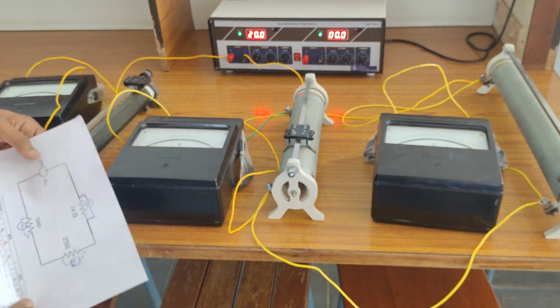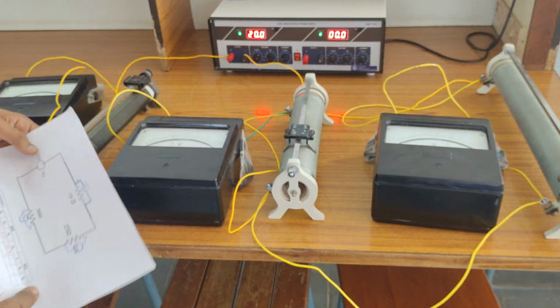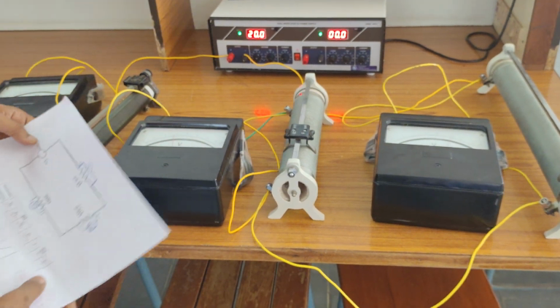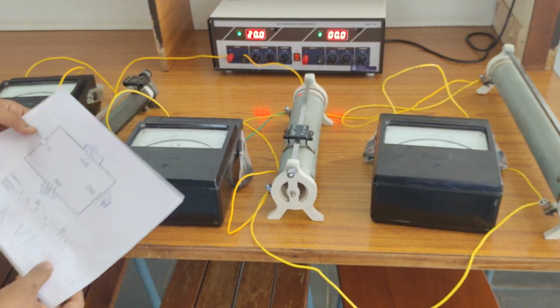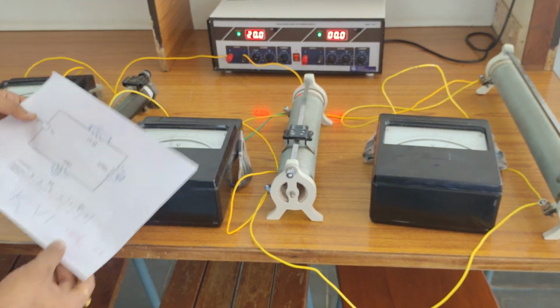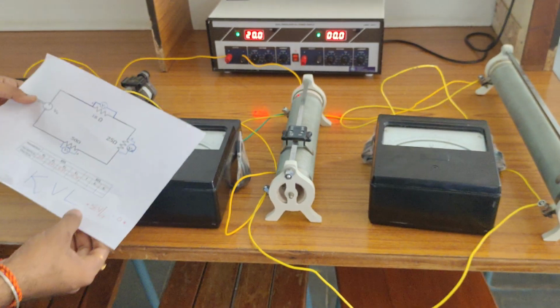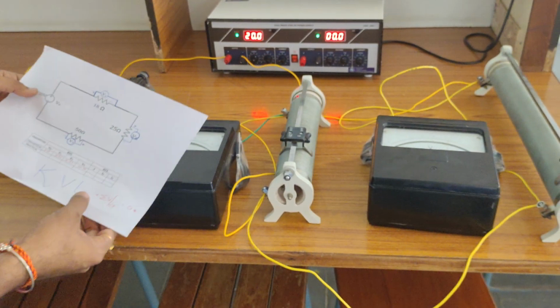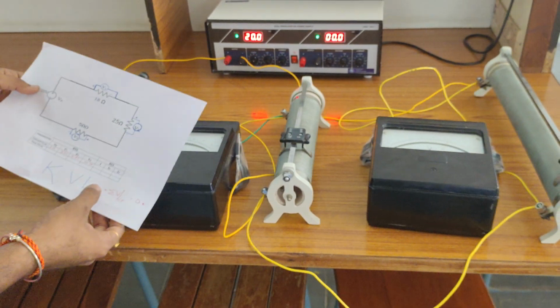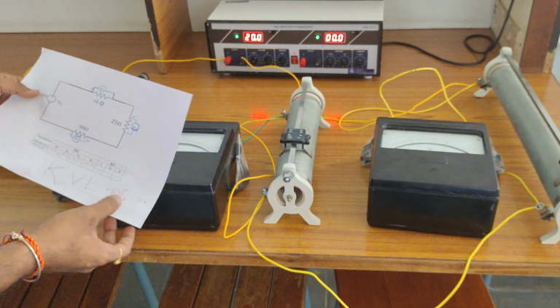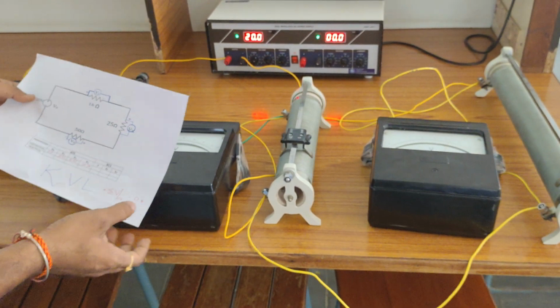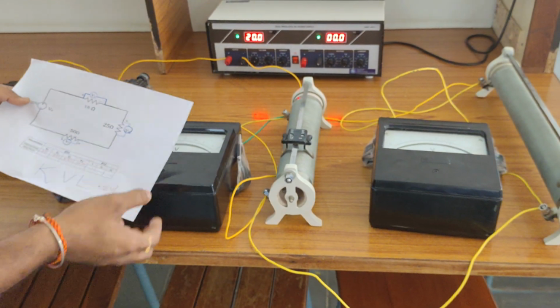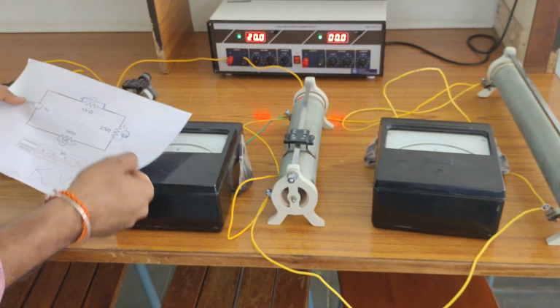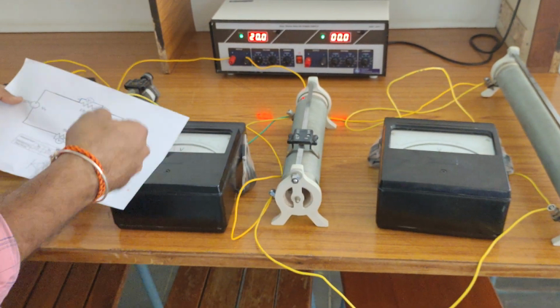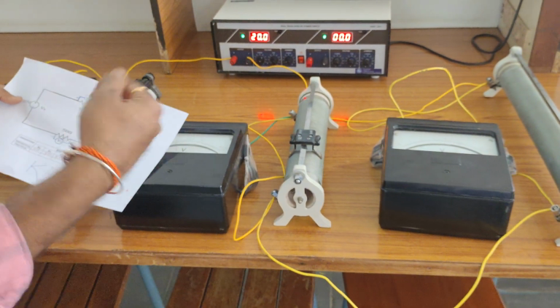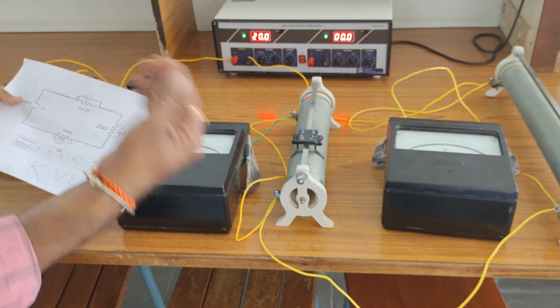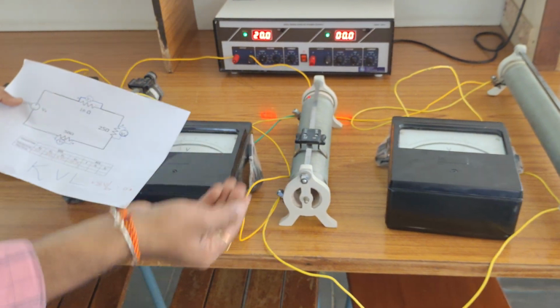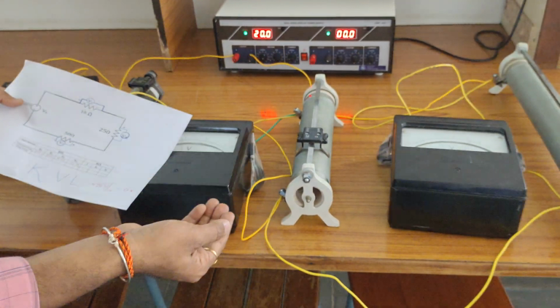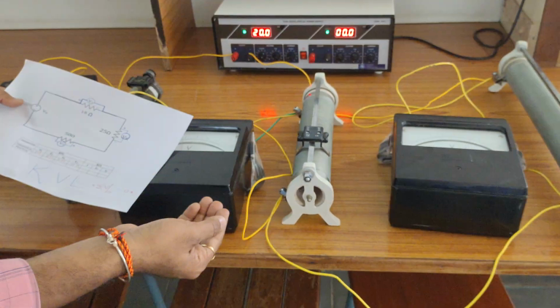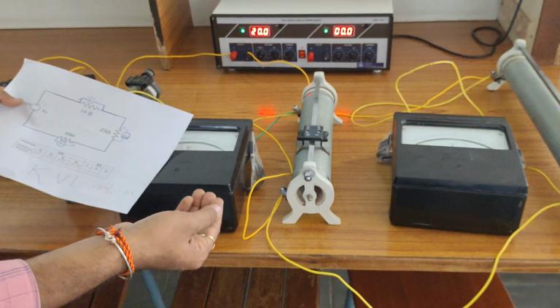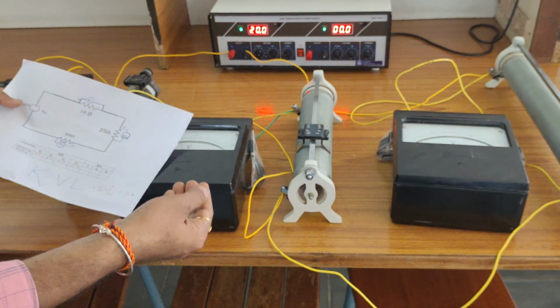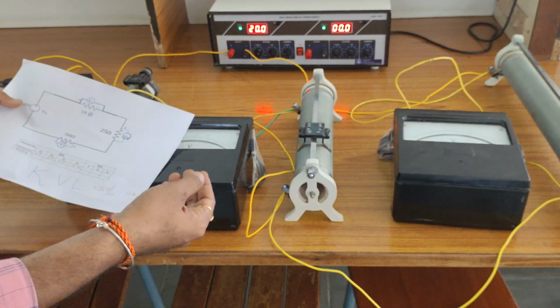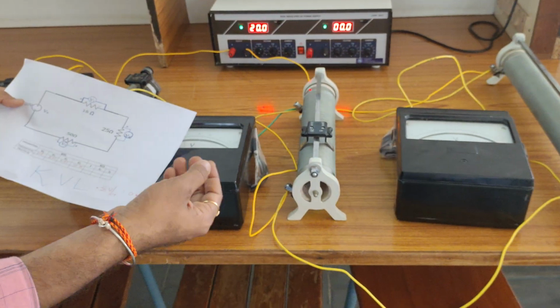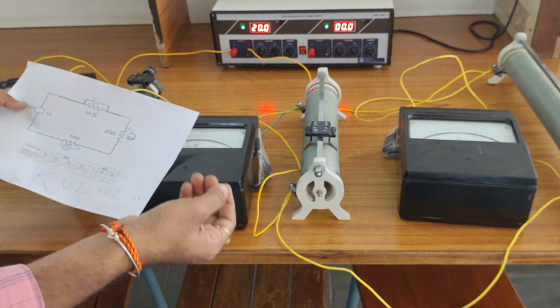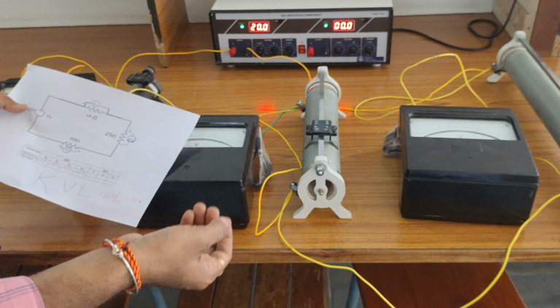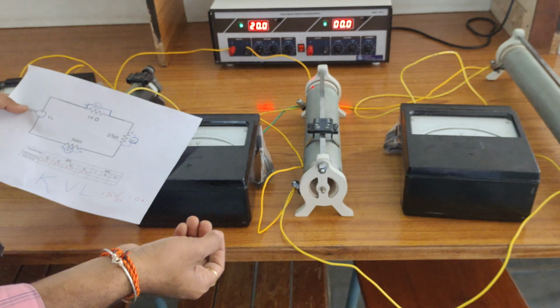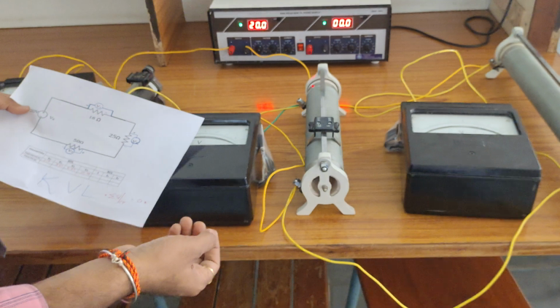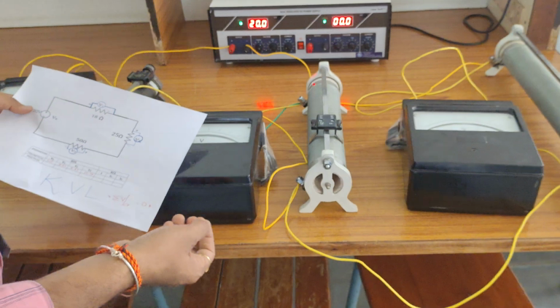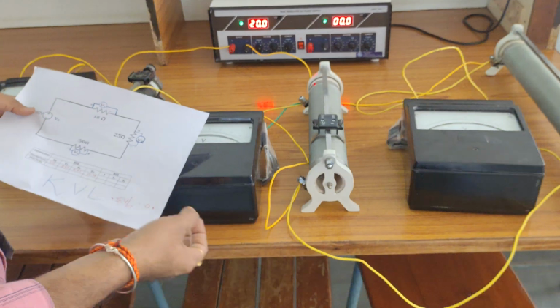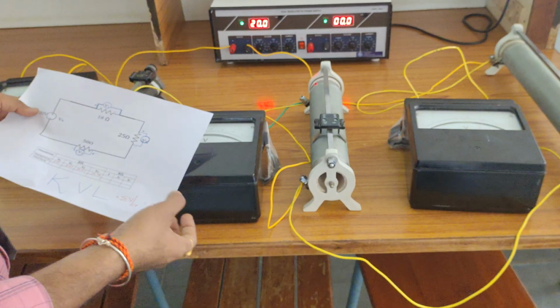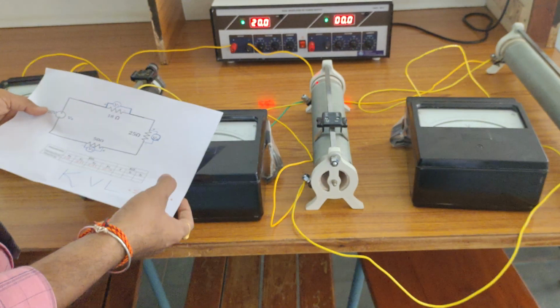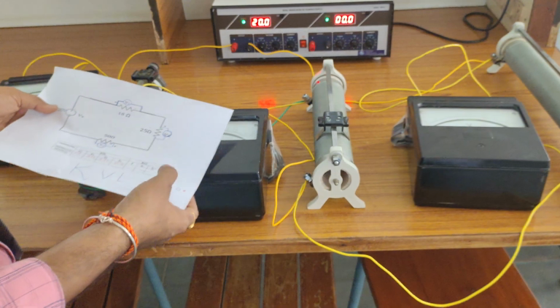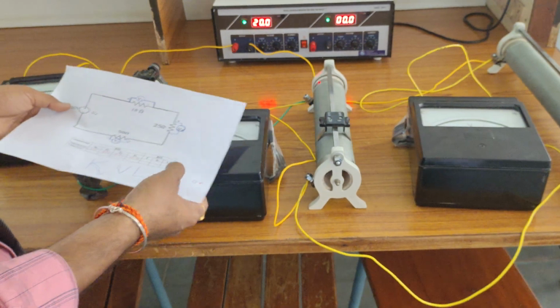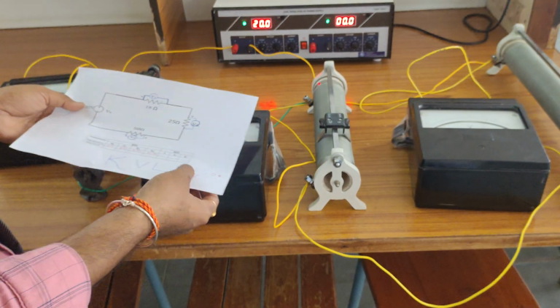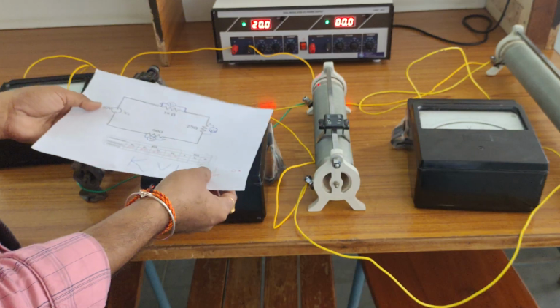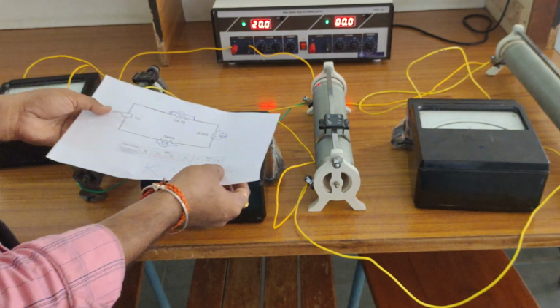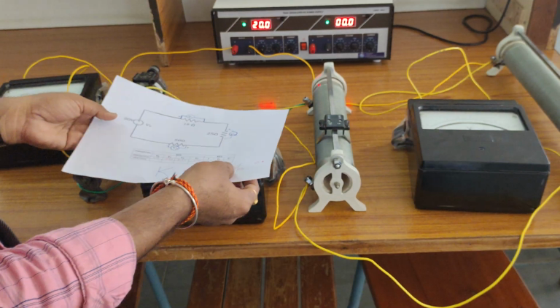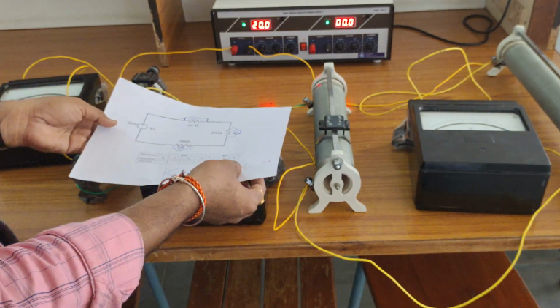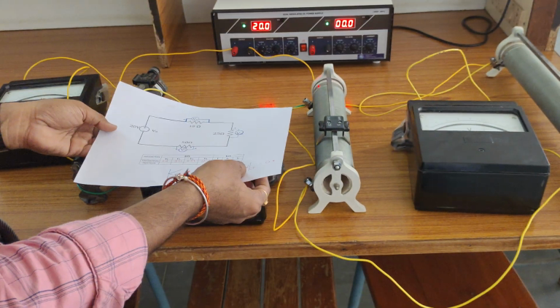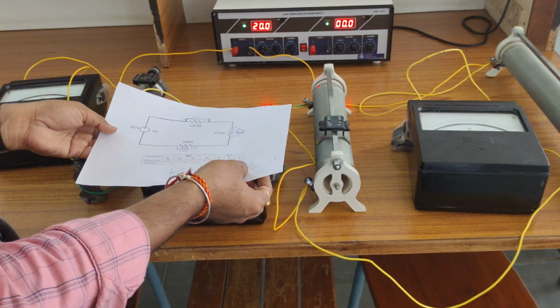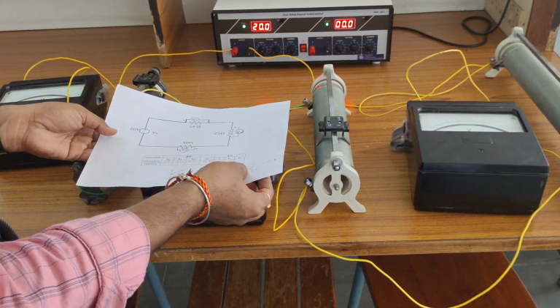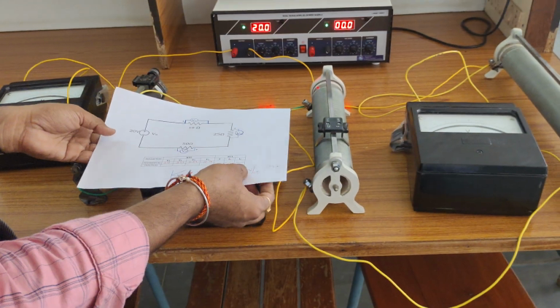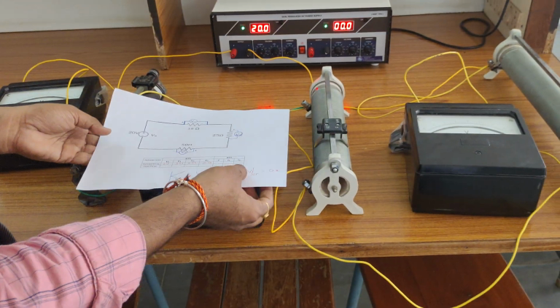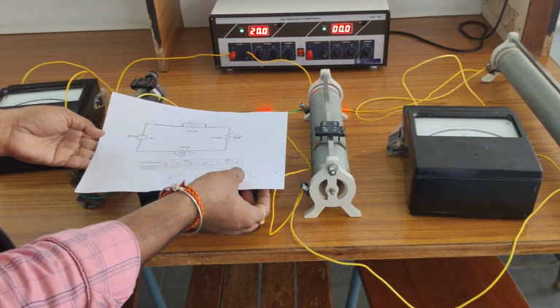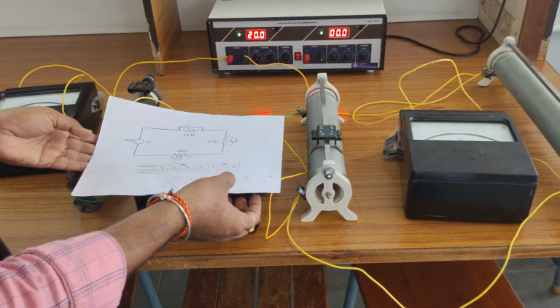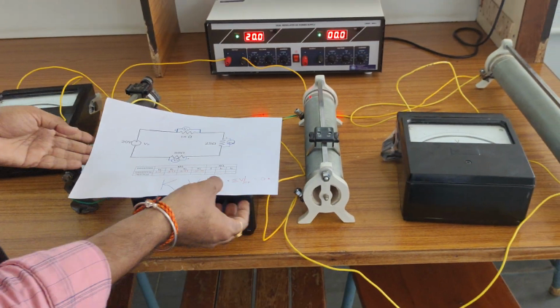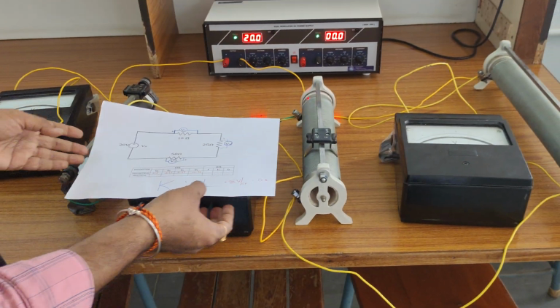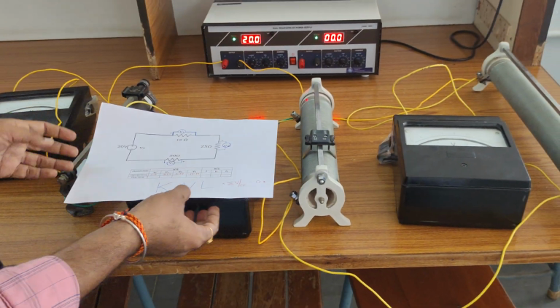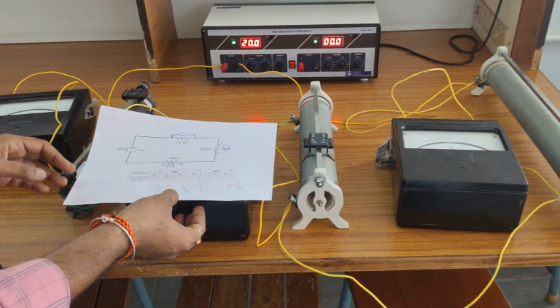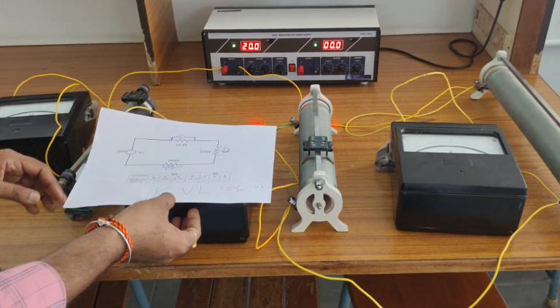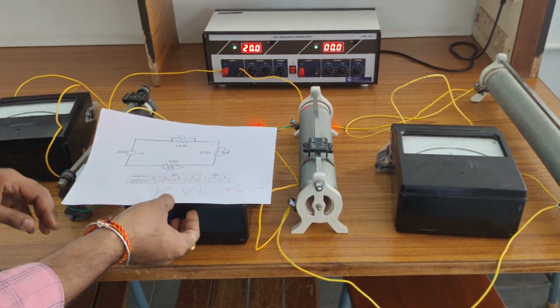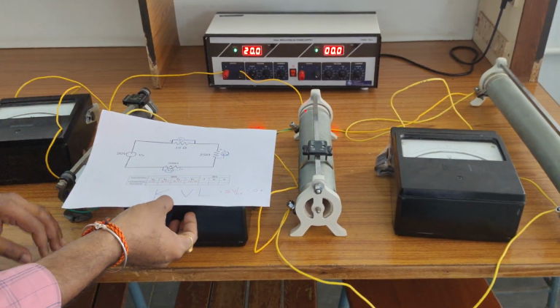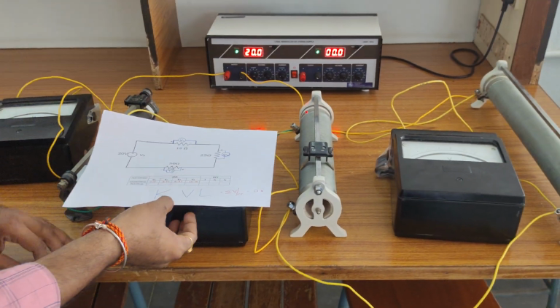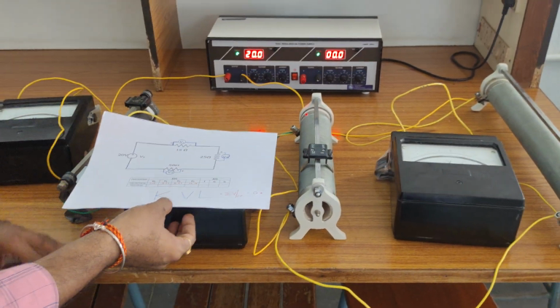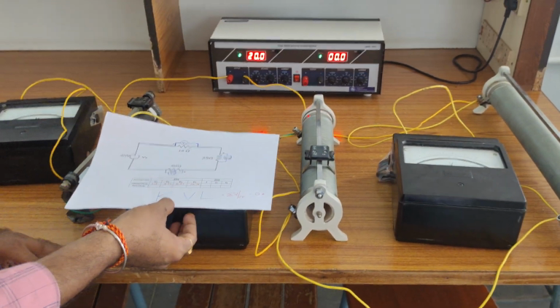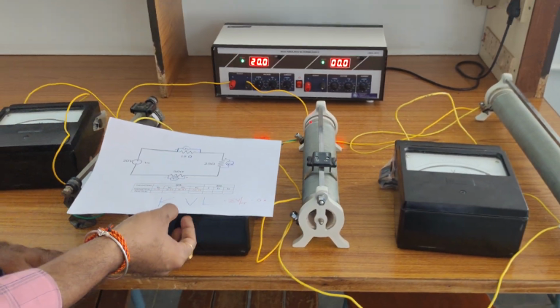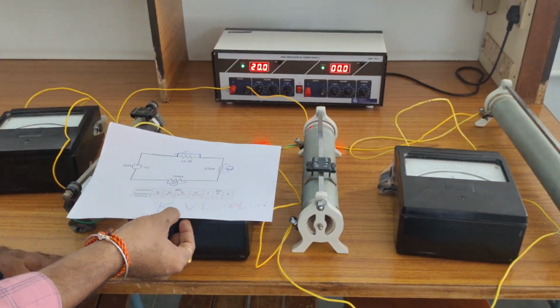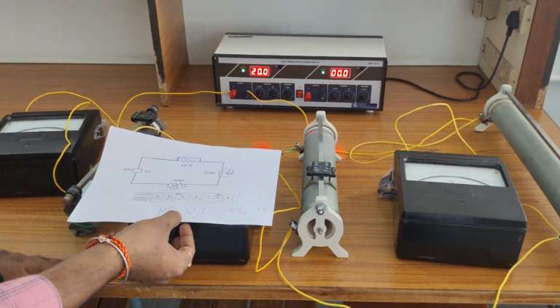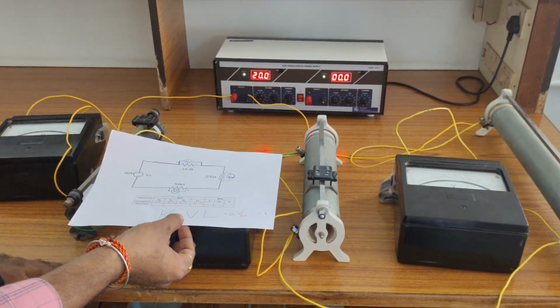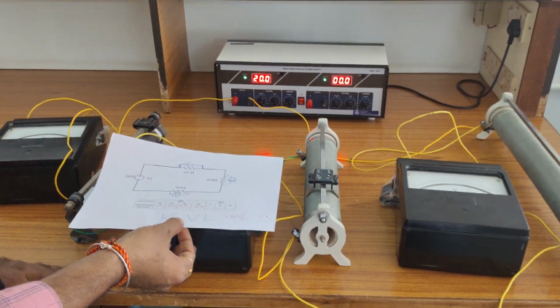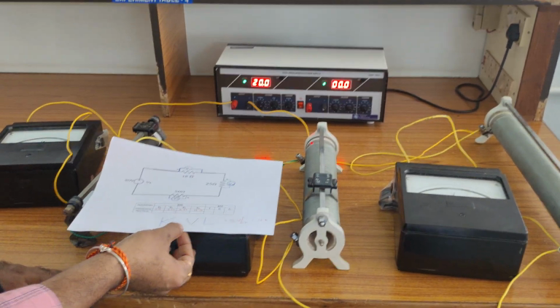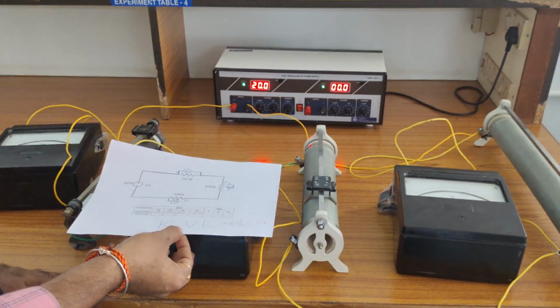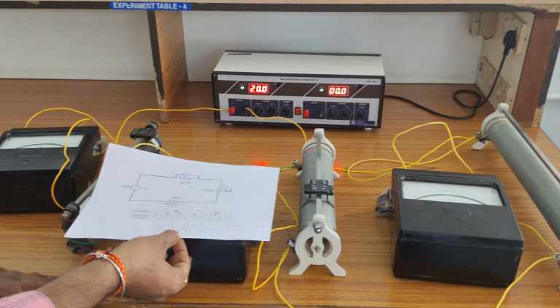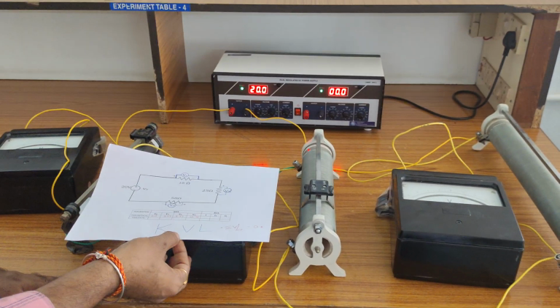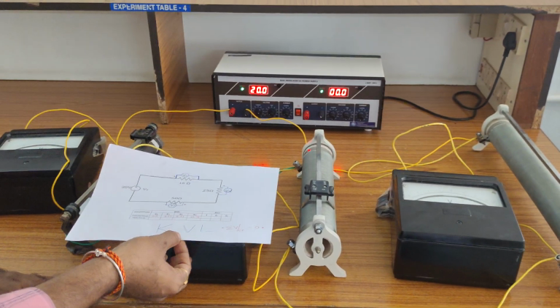This is Kirchhoff's Voltage Law, which mainly depends upon the law of conservation of energy. Thank you.